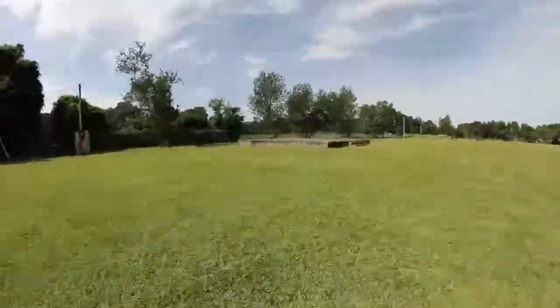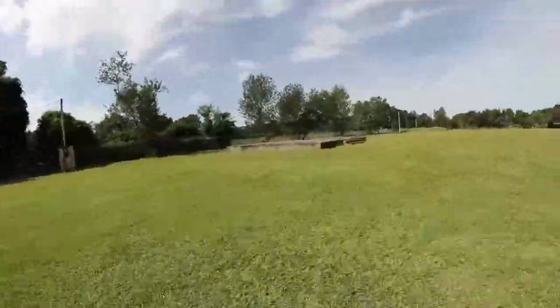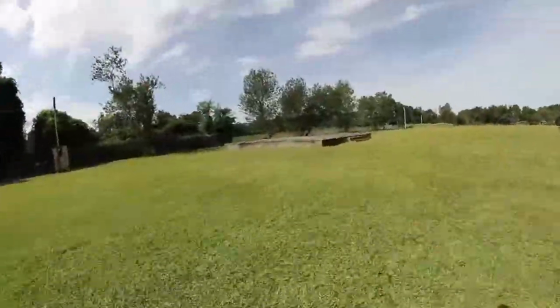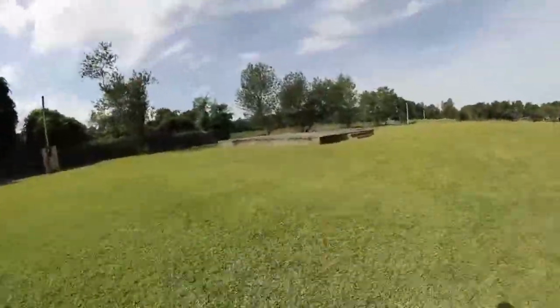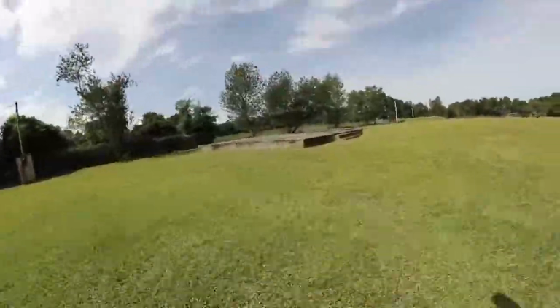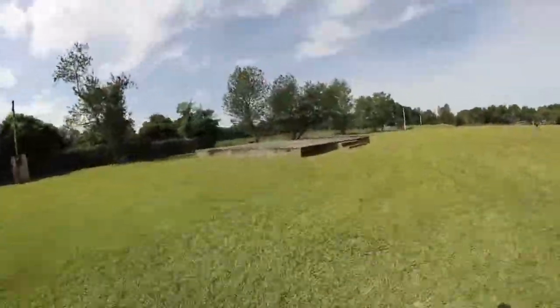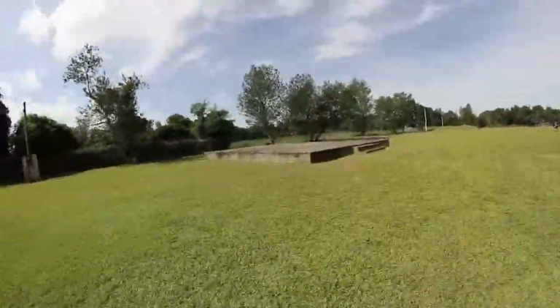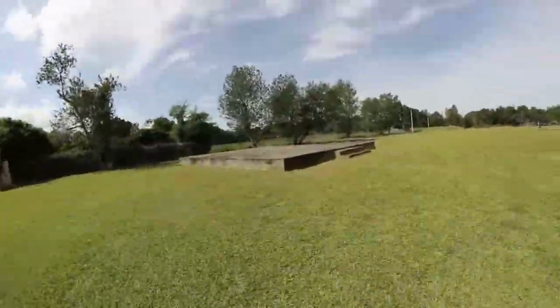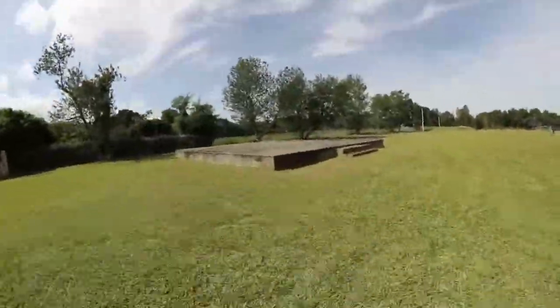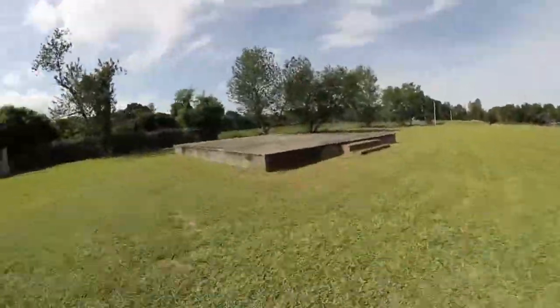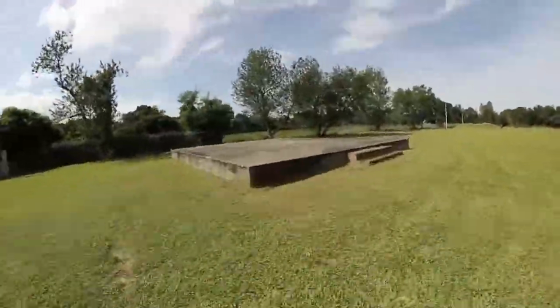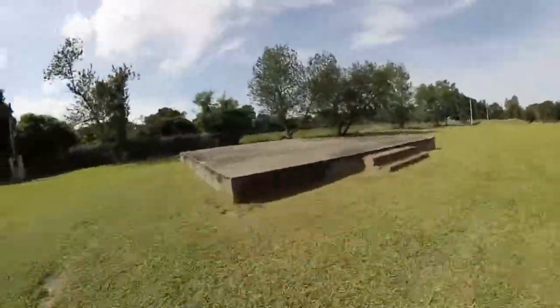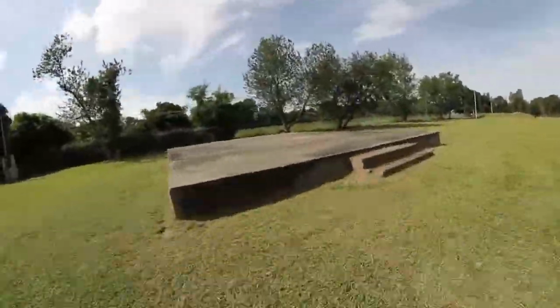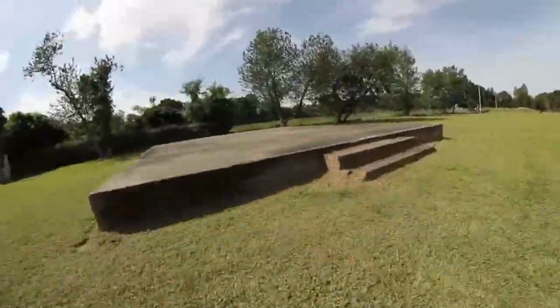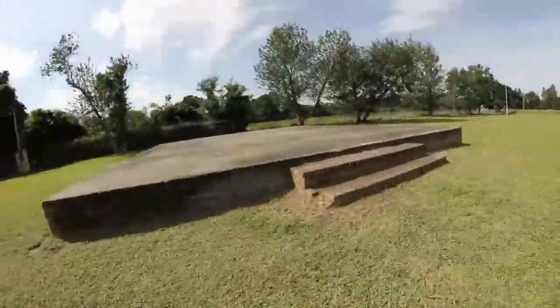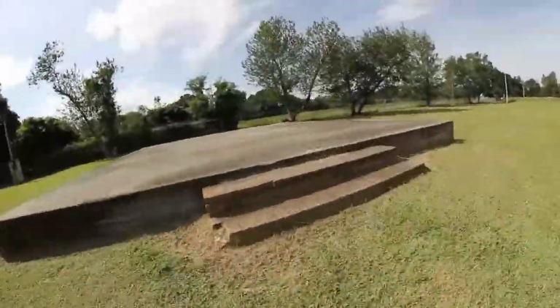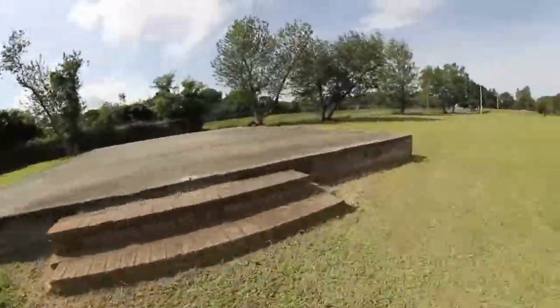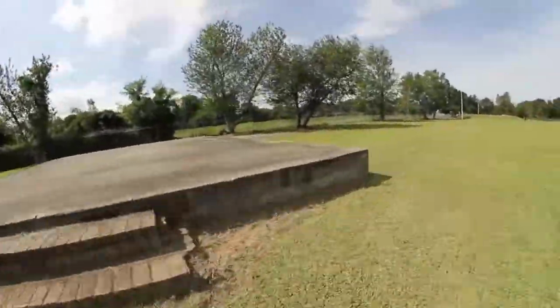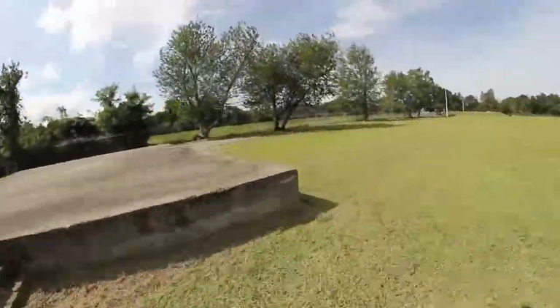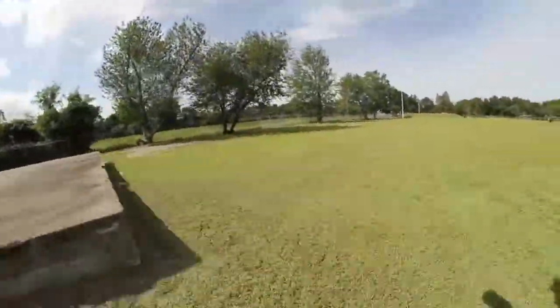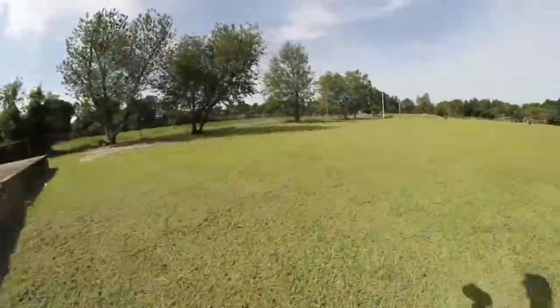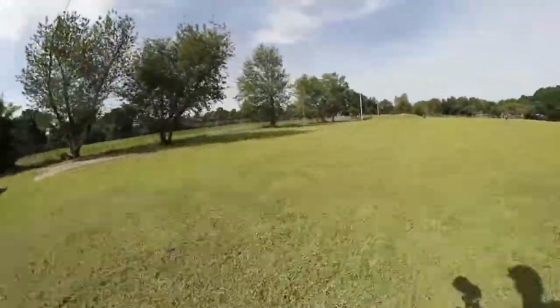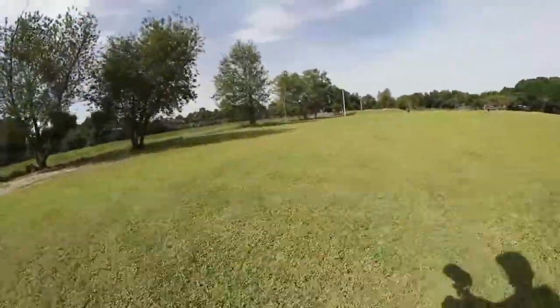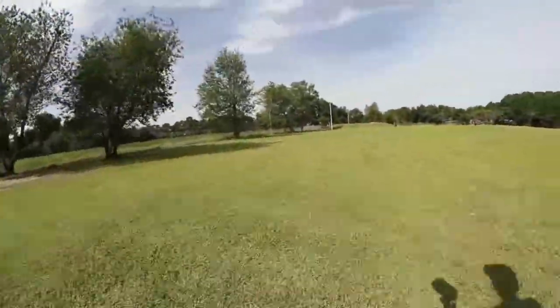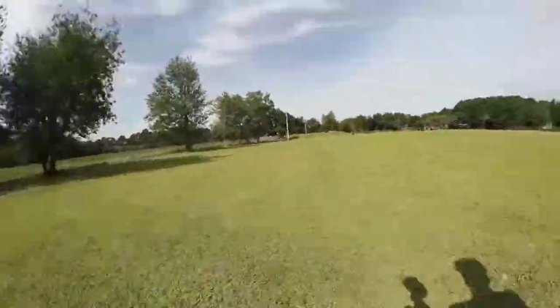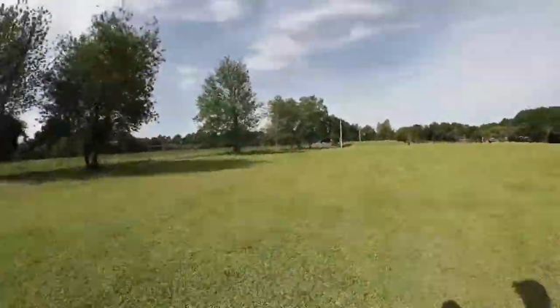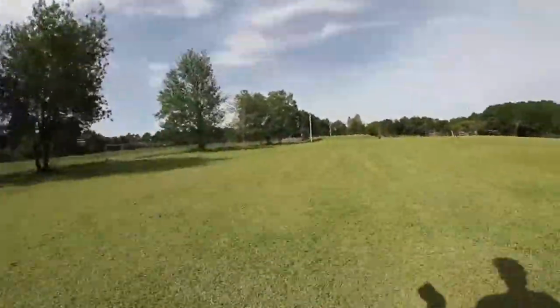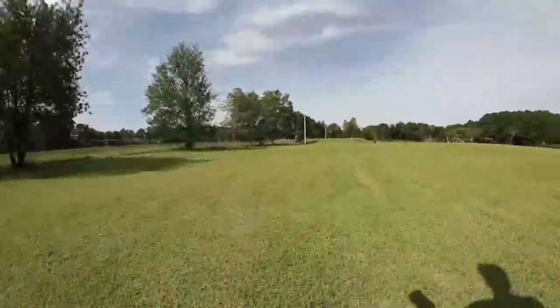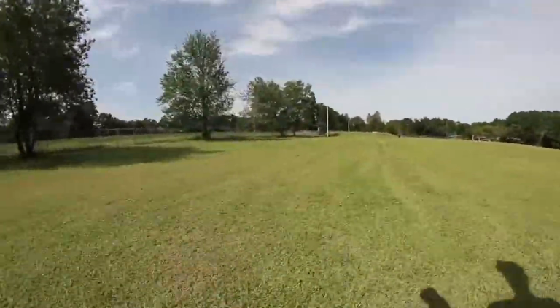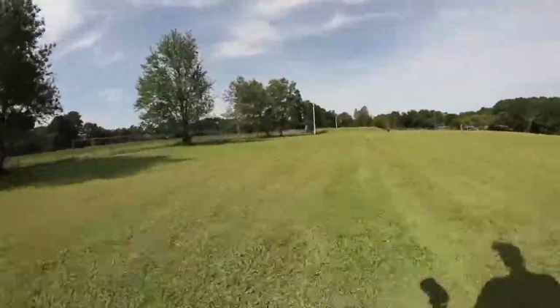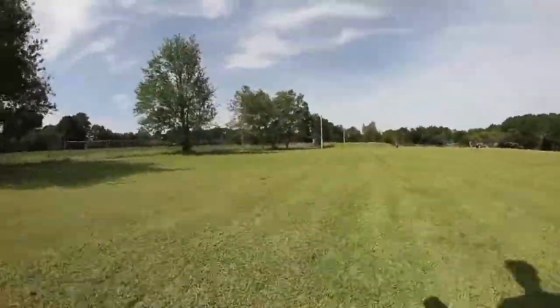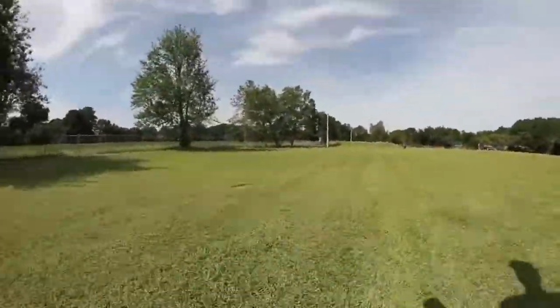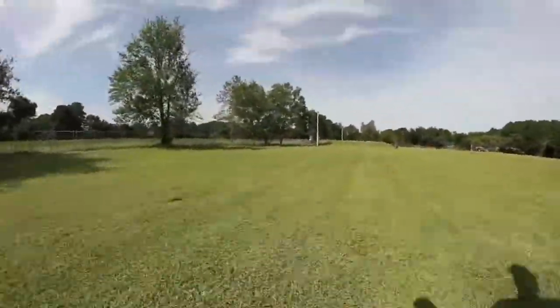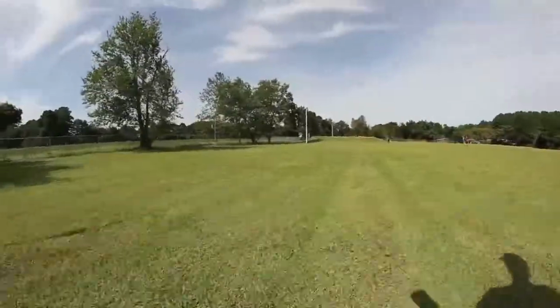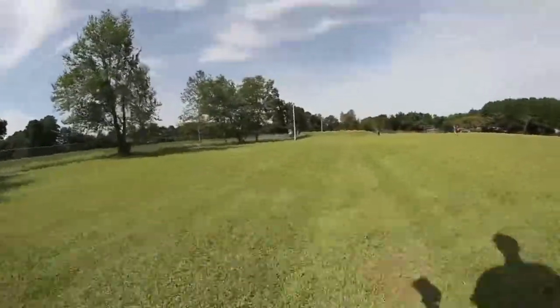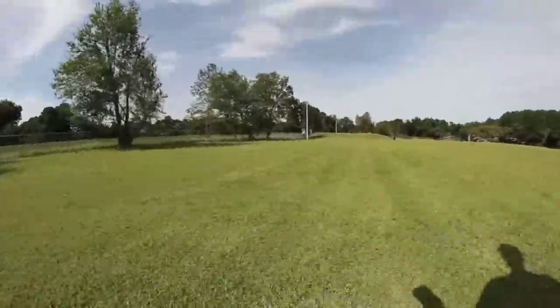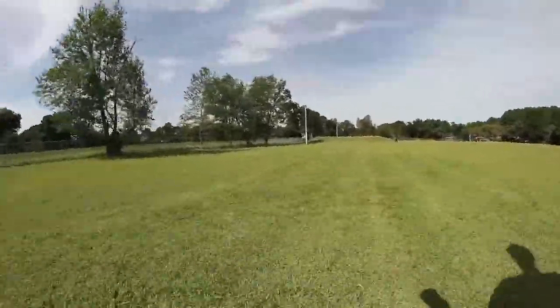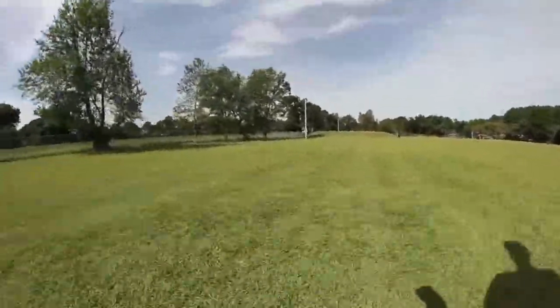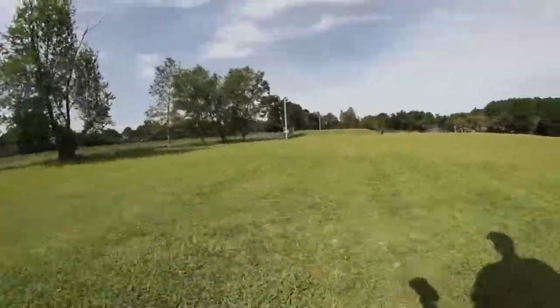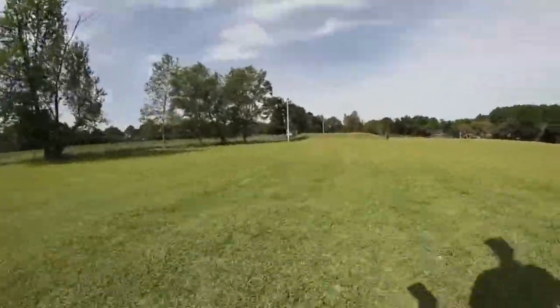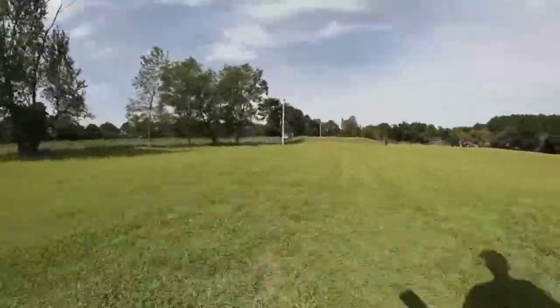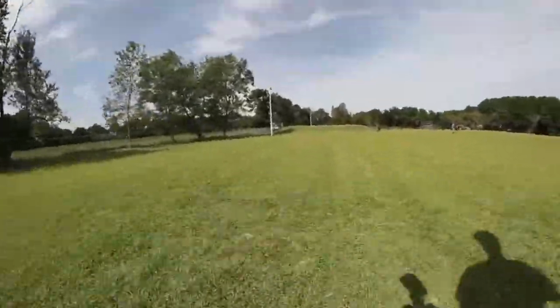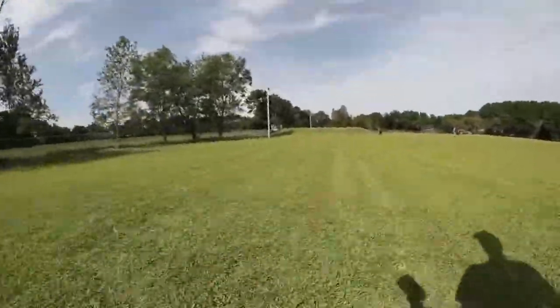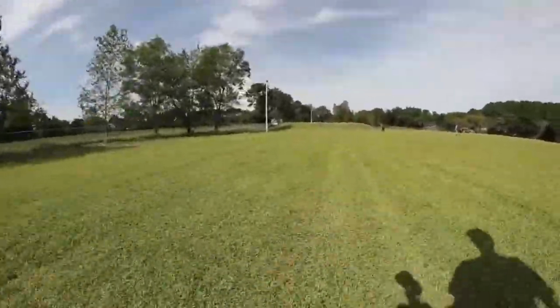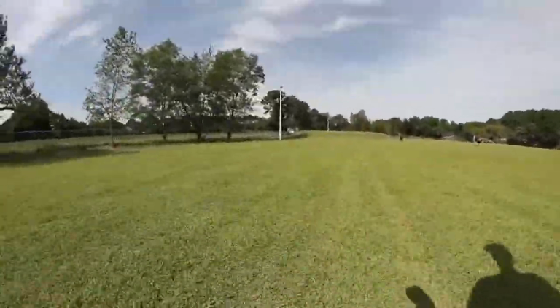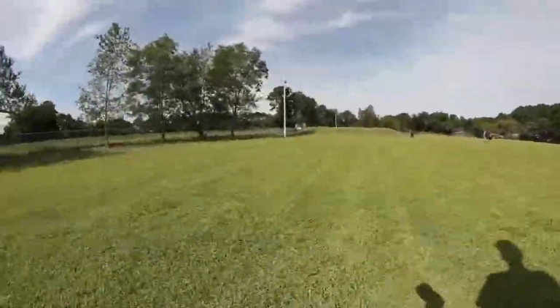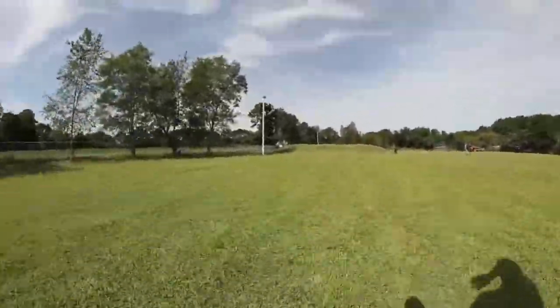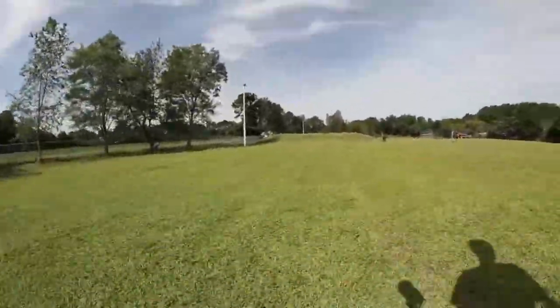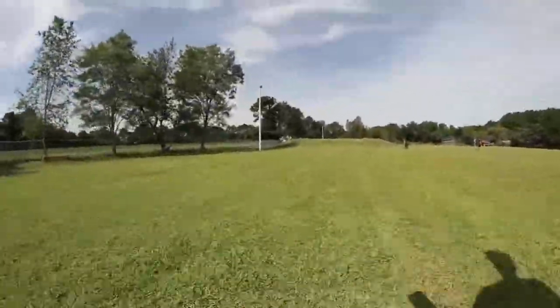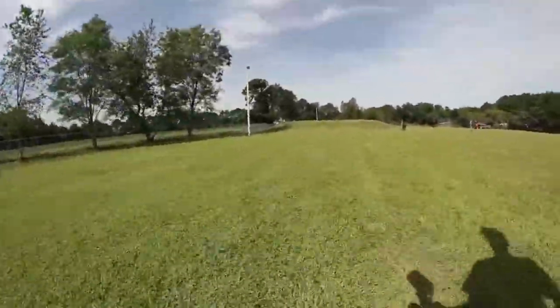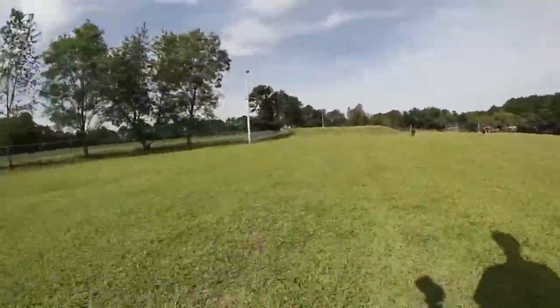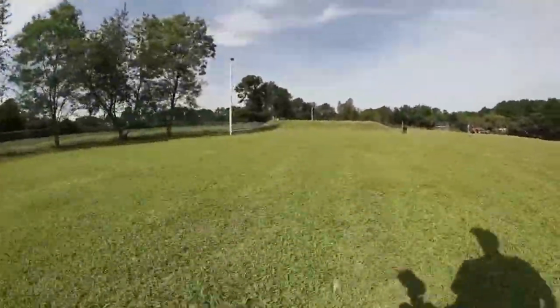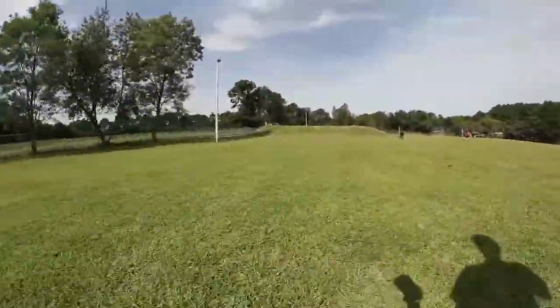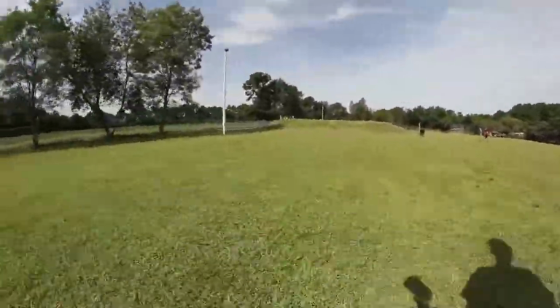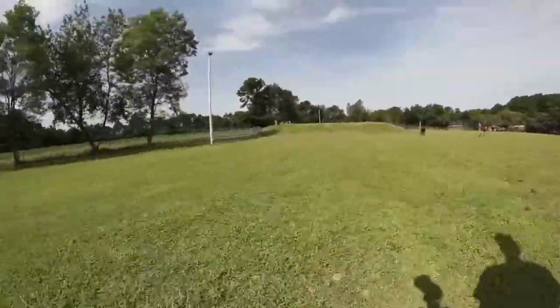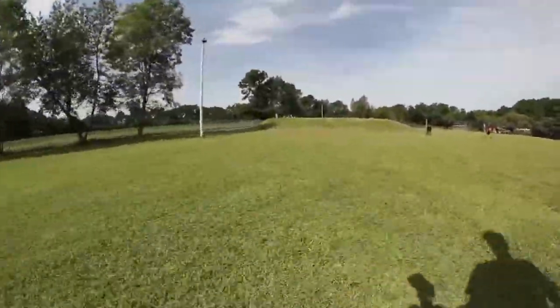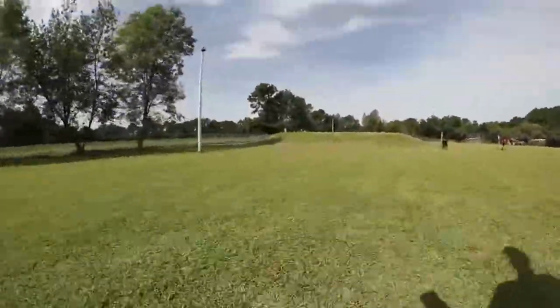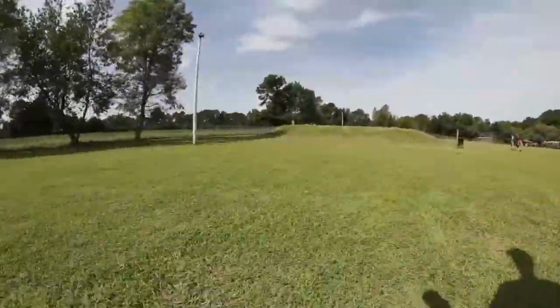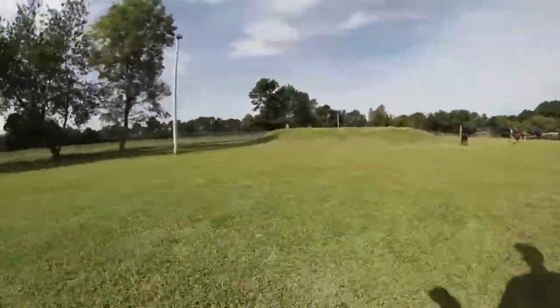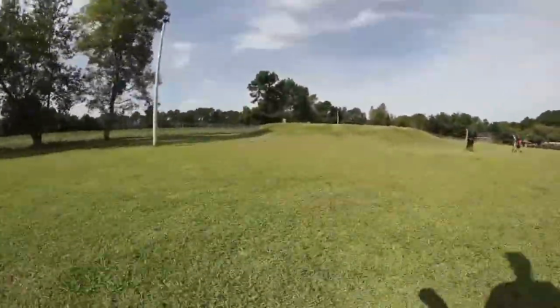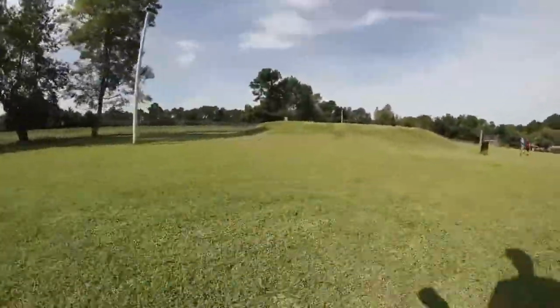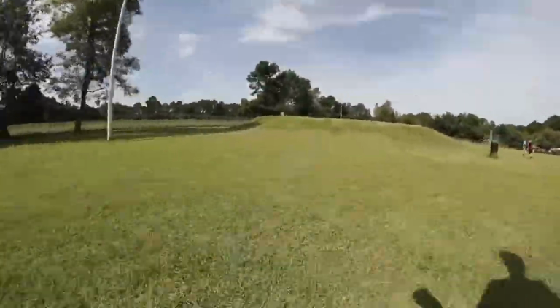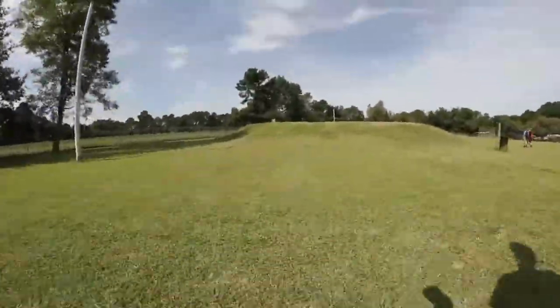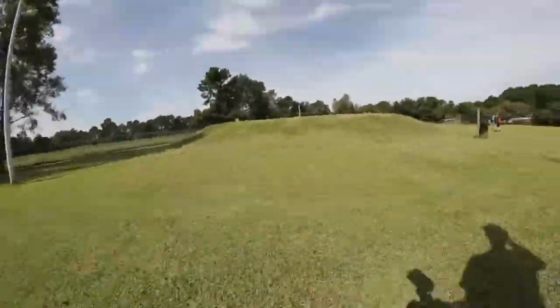After you've parked your car, there's quite a walk all the way to the skate park. You'll notice there's no sidewalk, so if the grass is wet, your shoes are going to get wet as well.